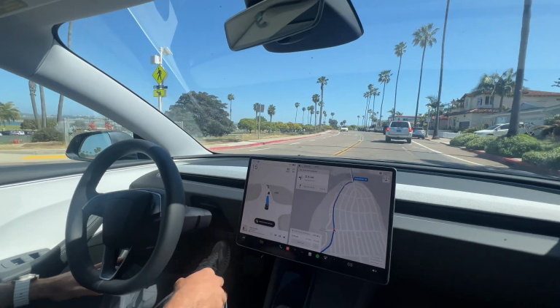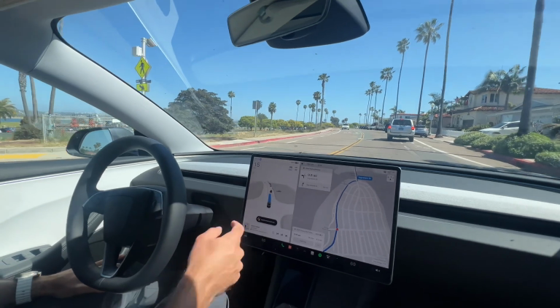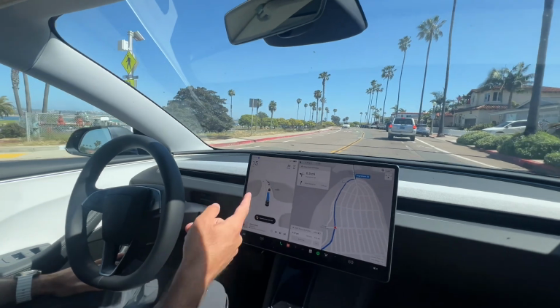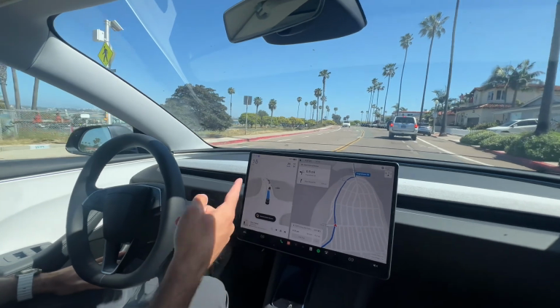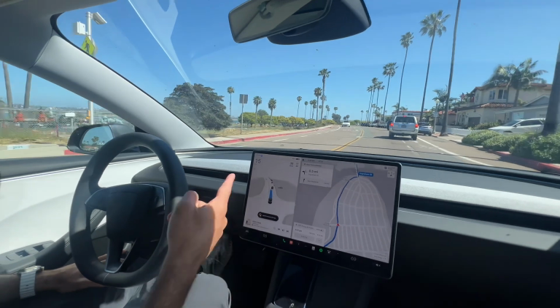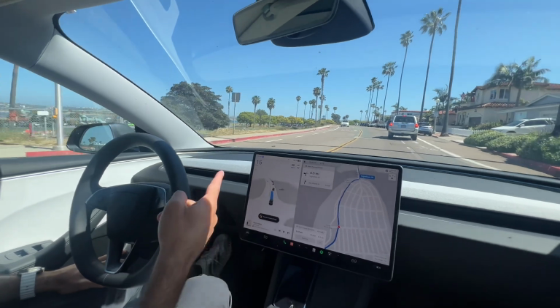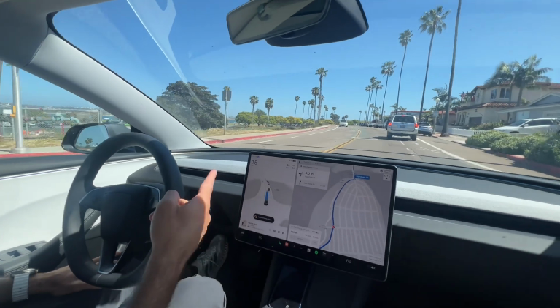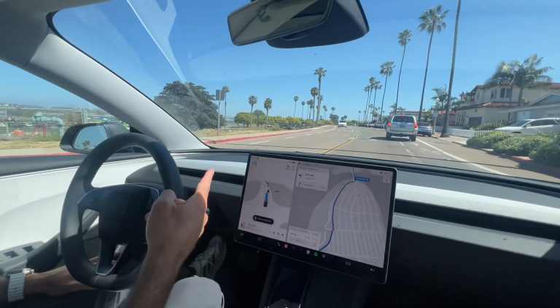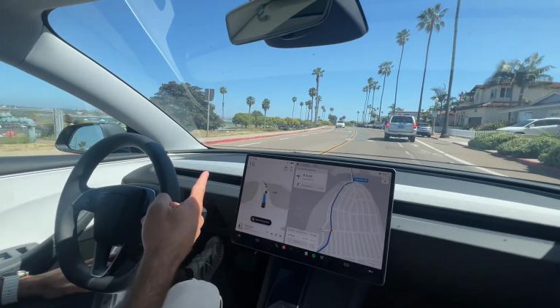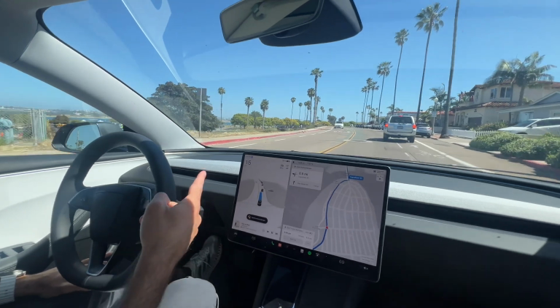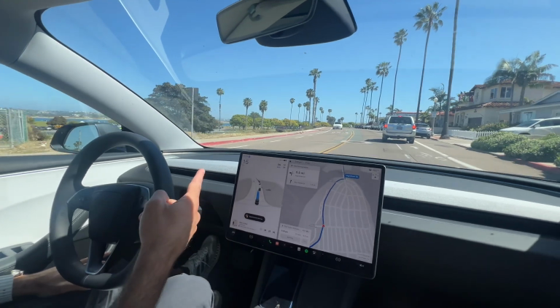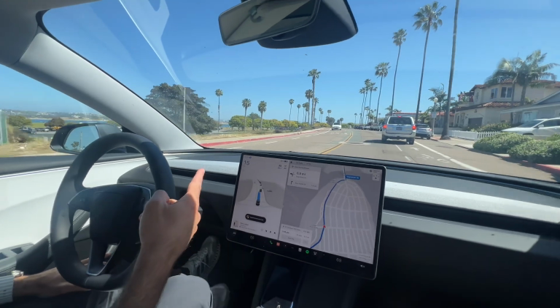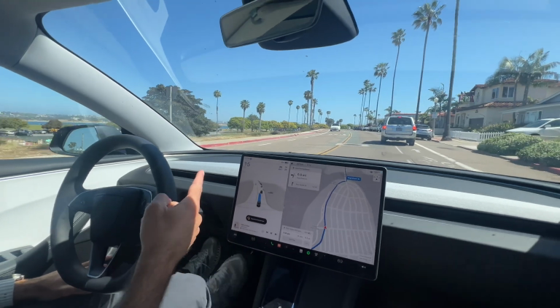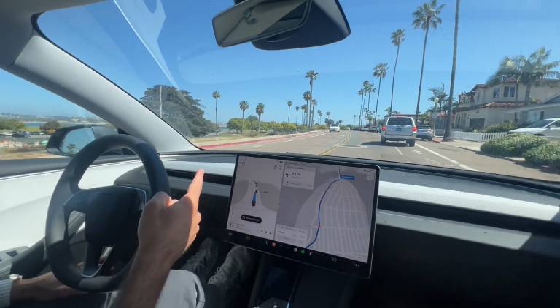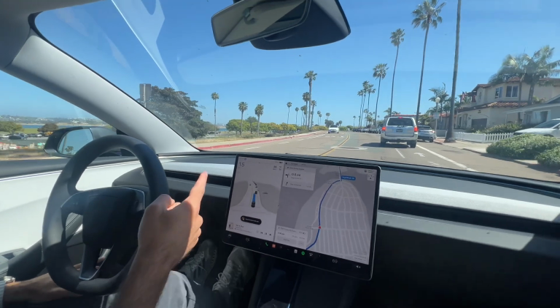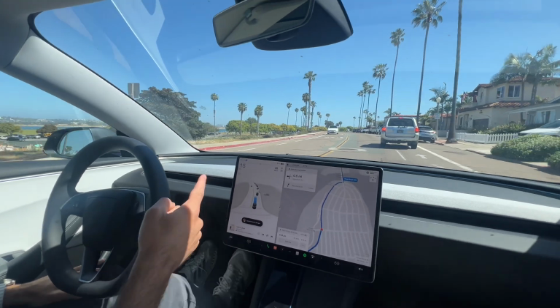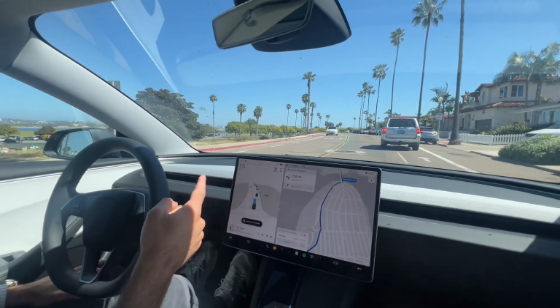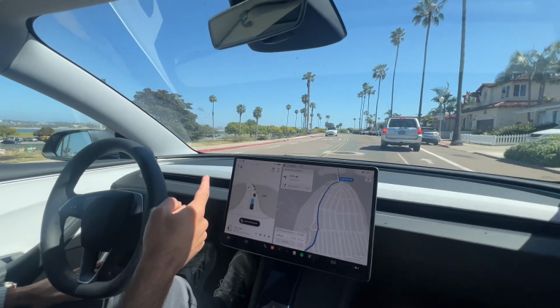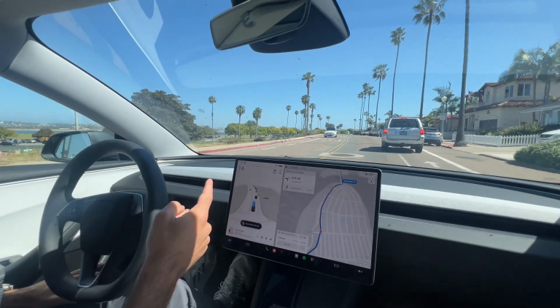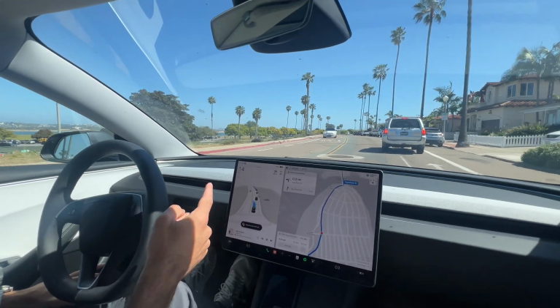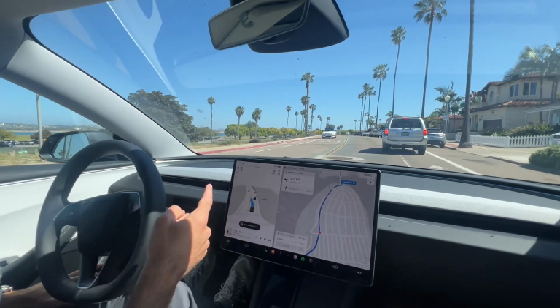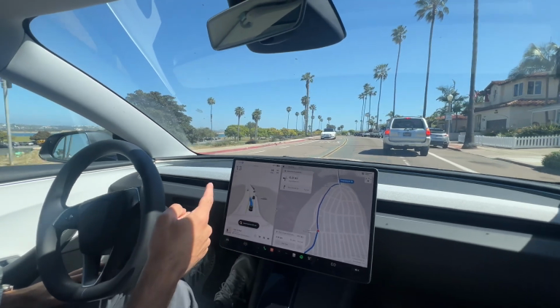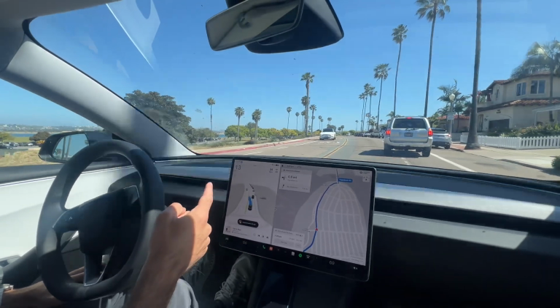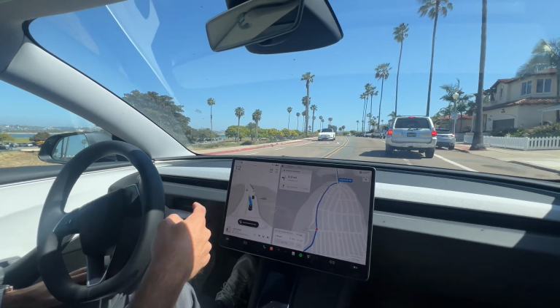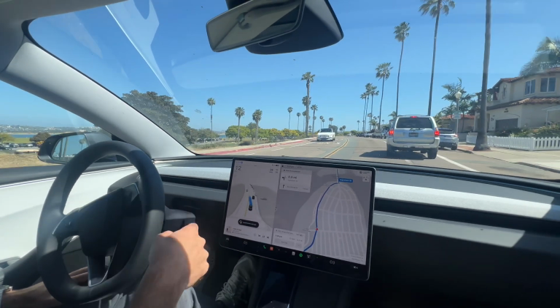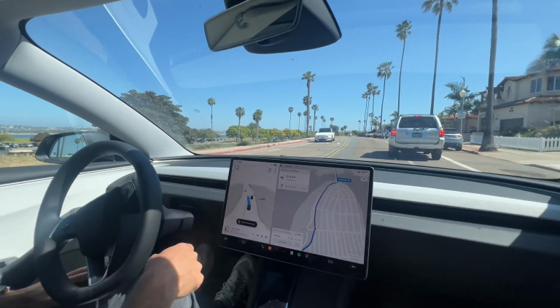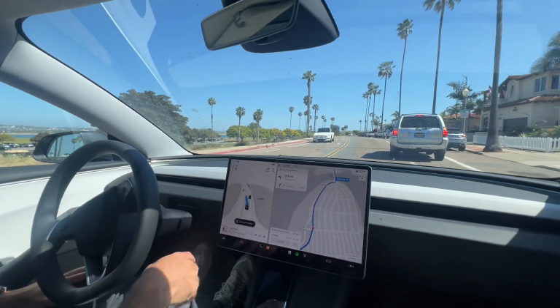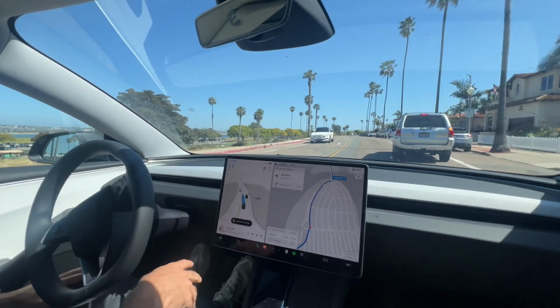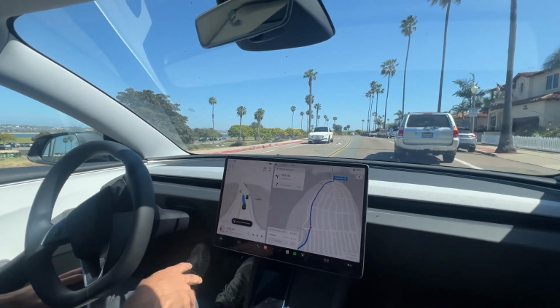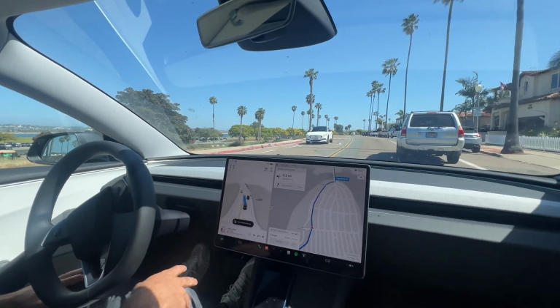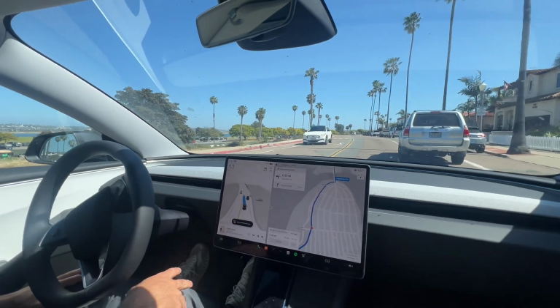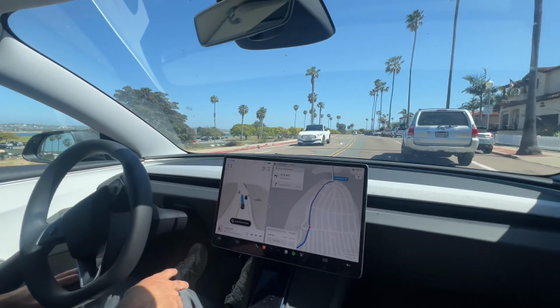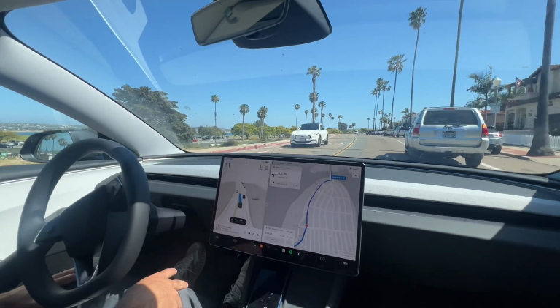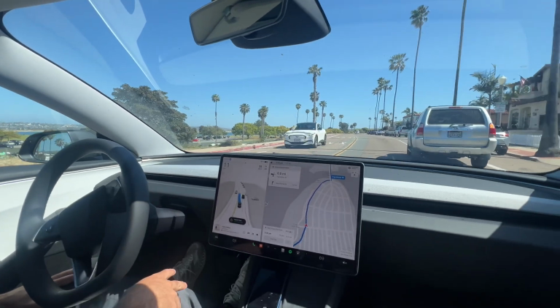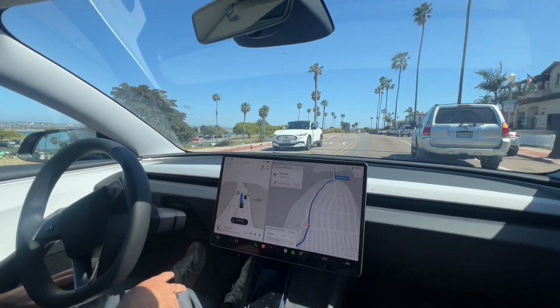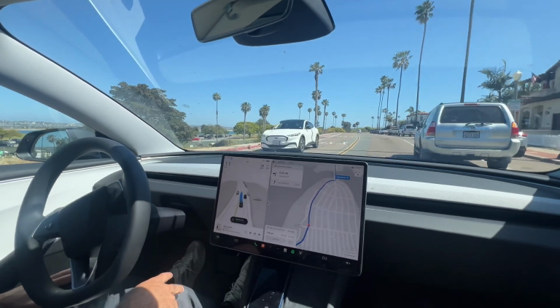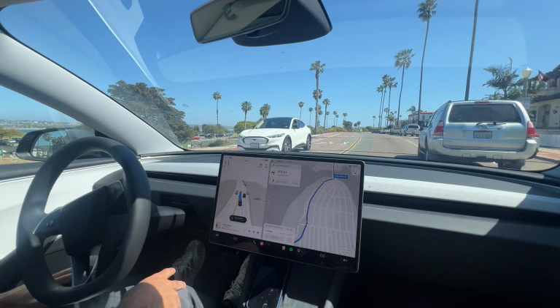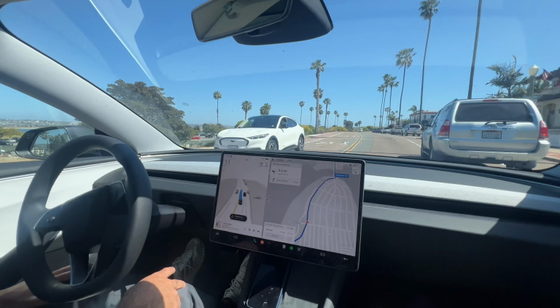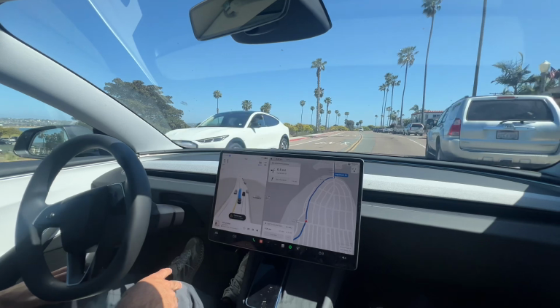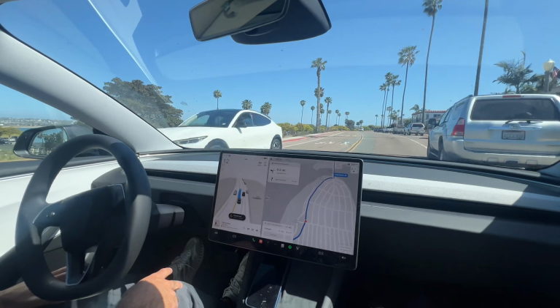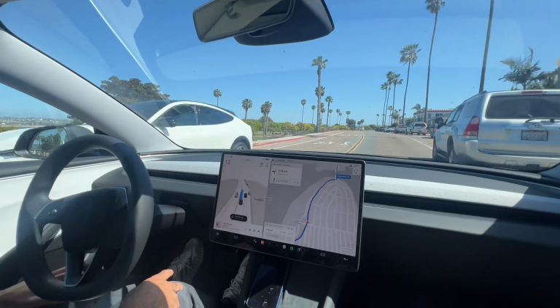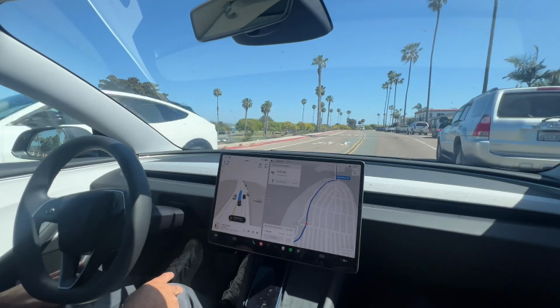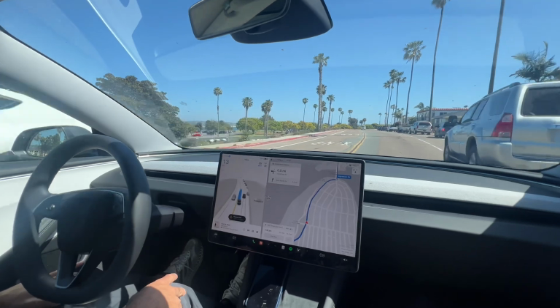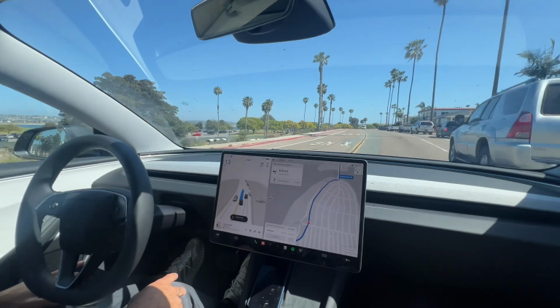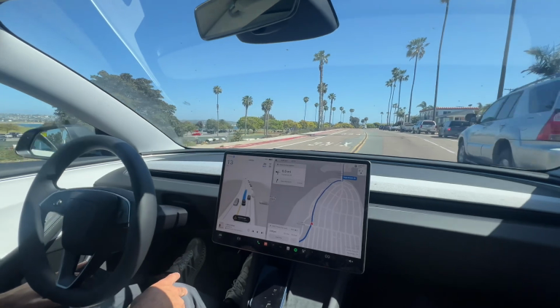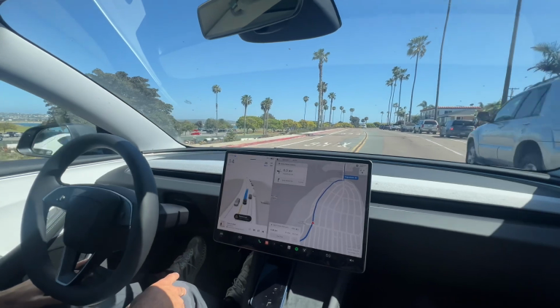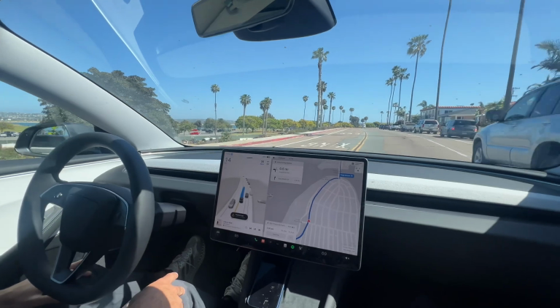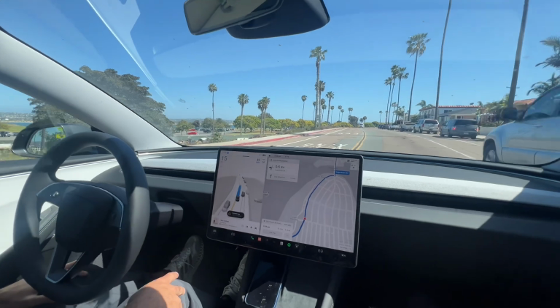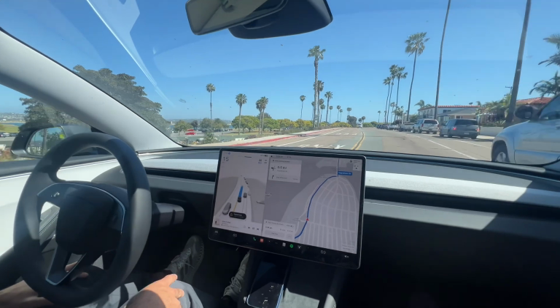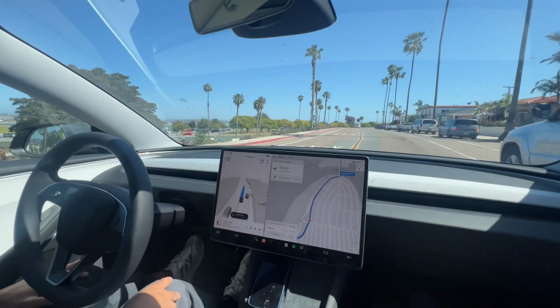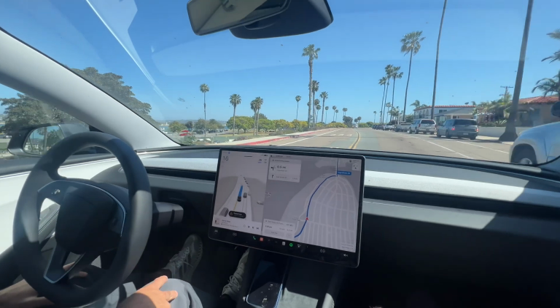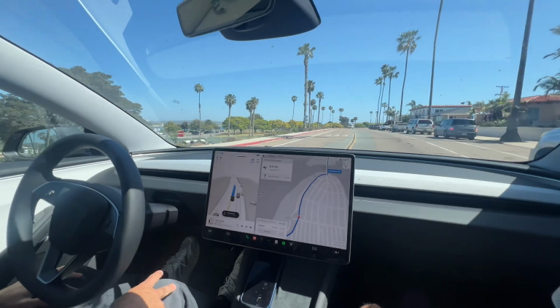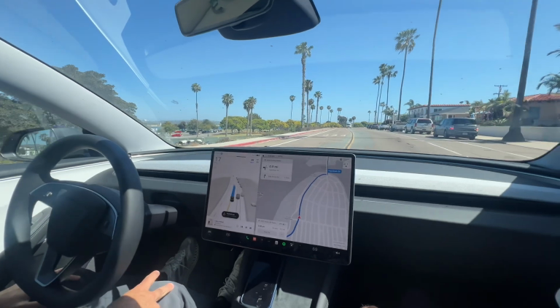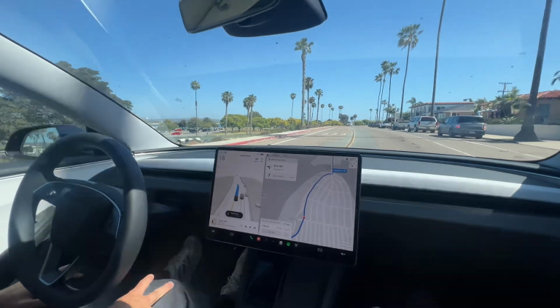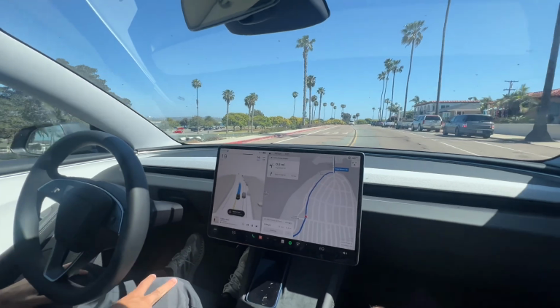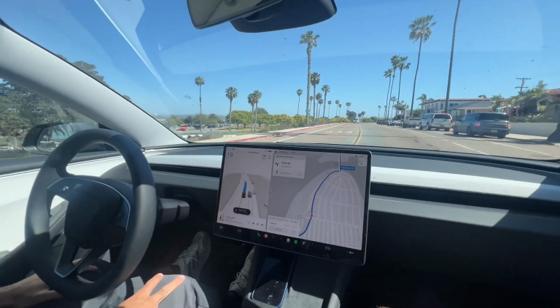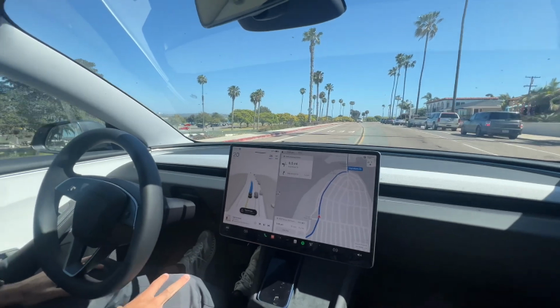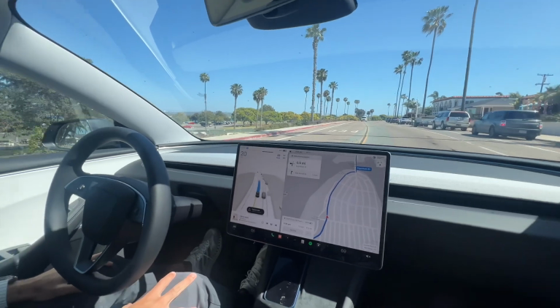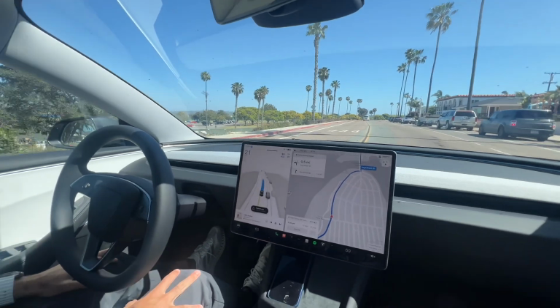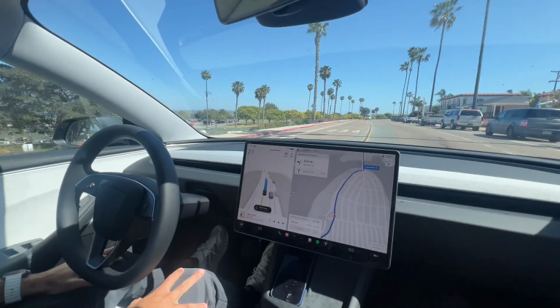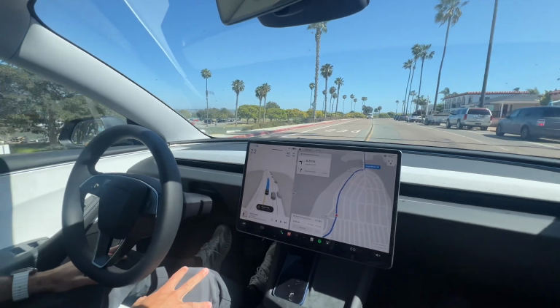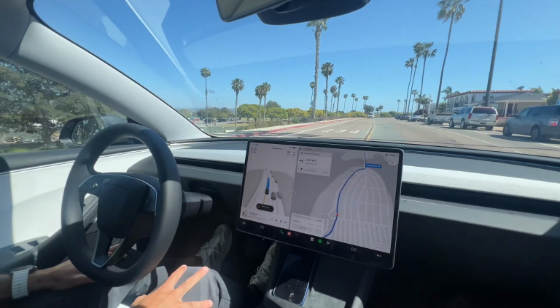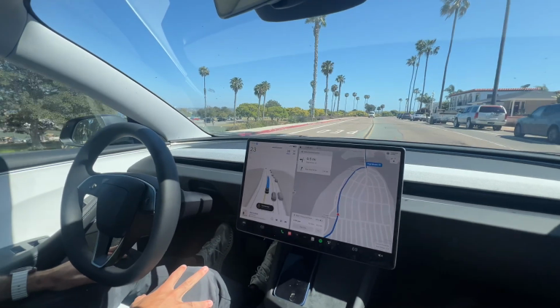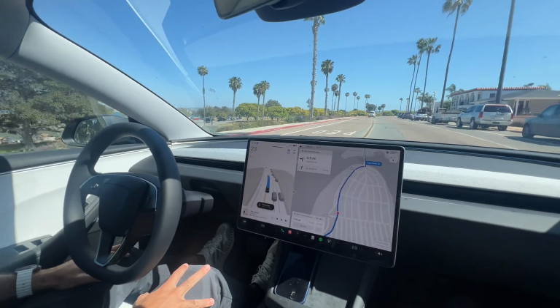We have the 4Runner pulling over. See what the car decides to do — it's going around. Oh and it's sped up.